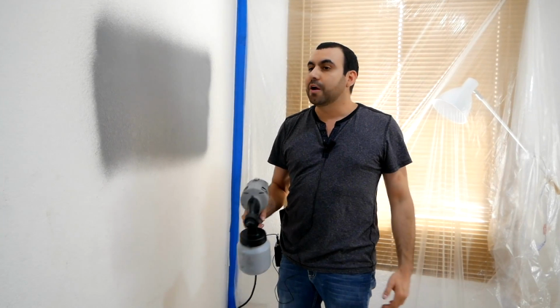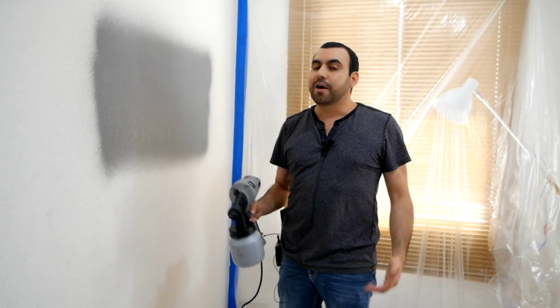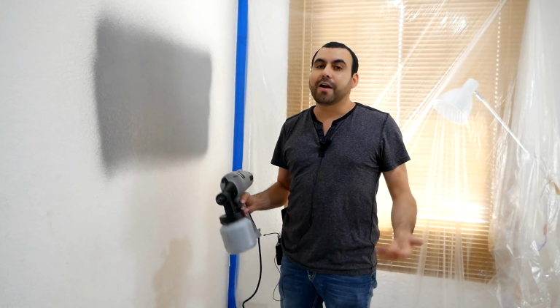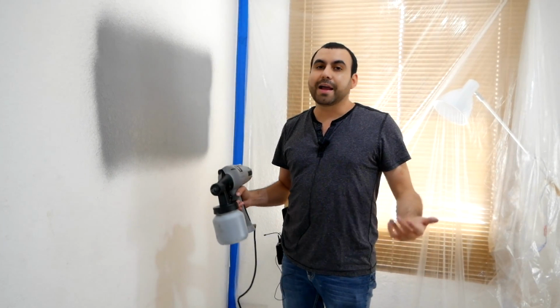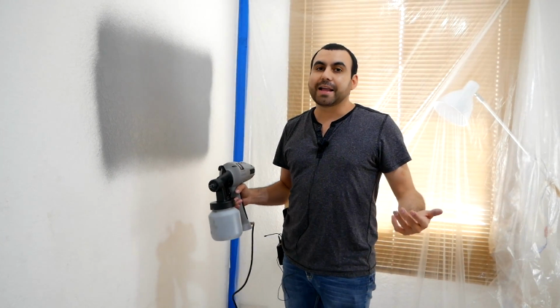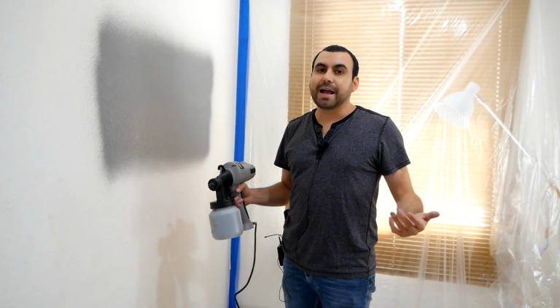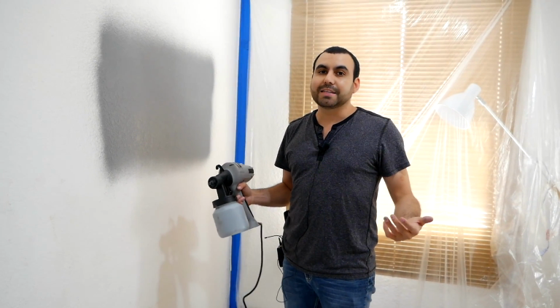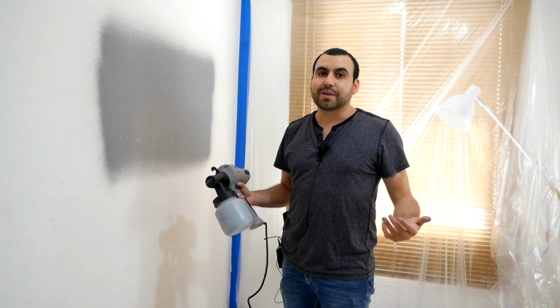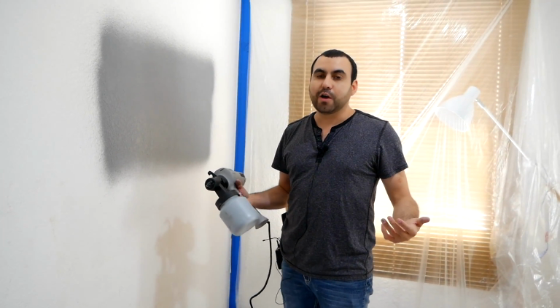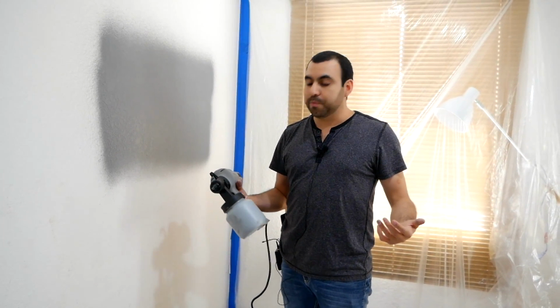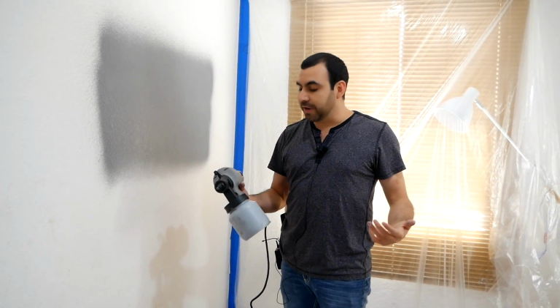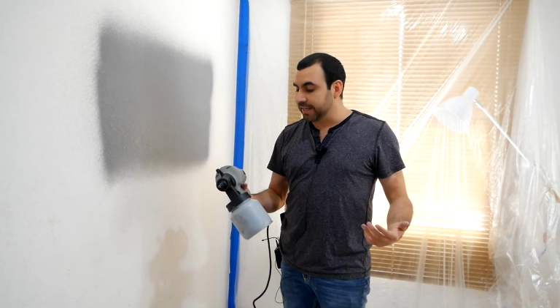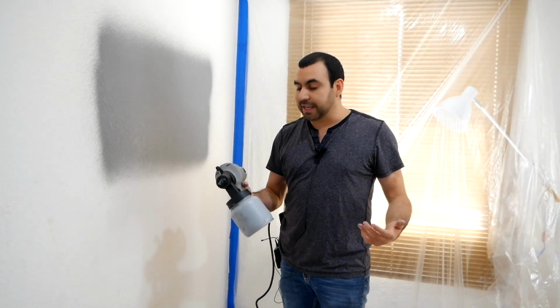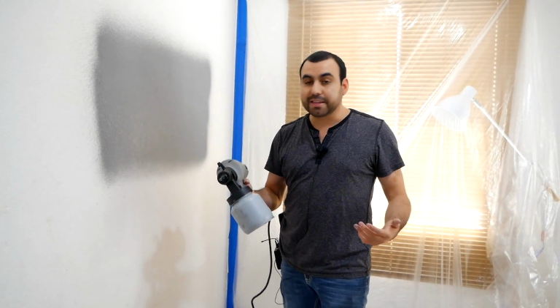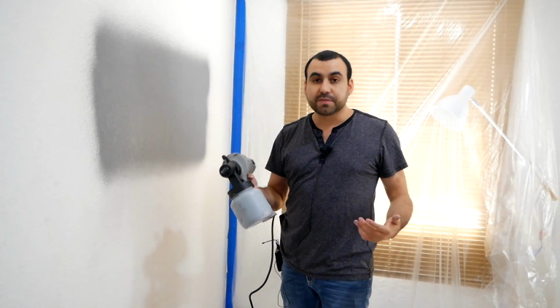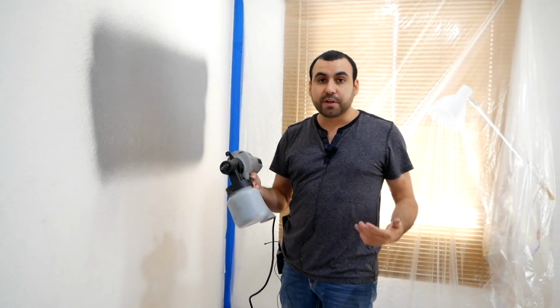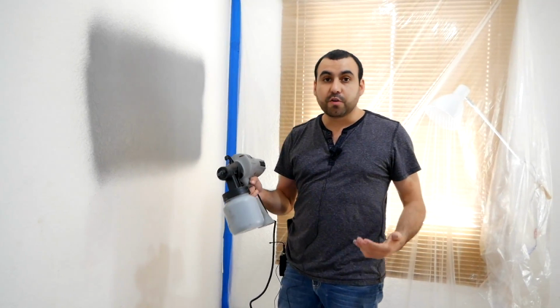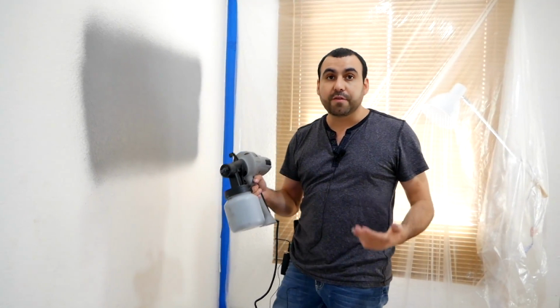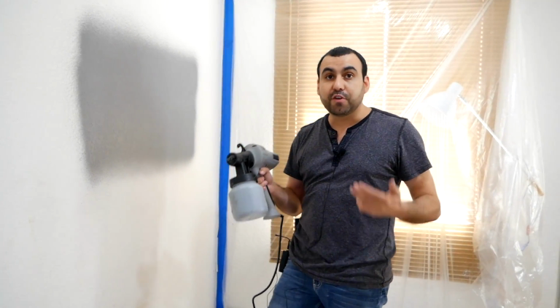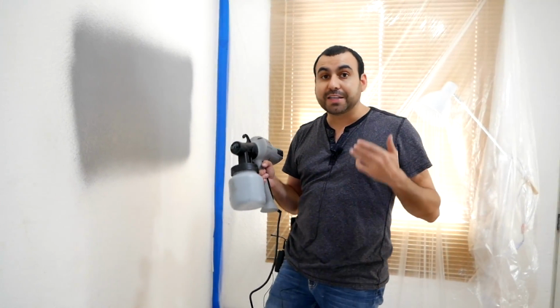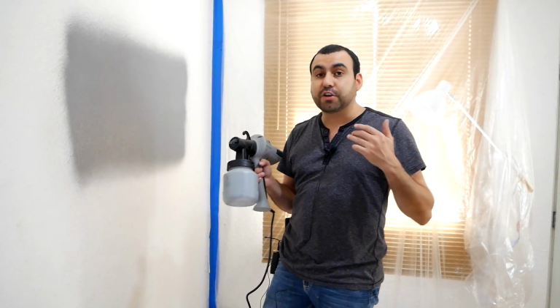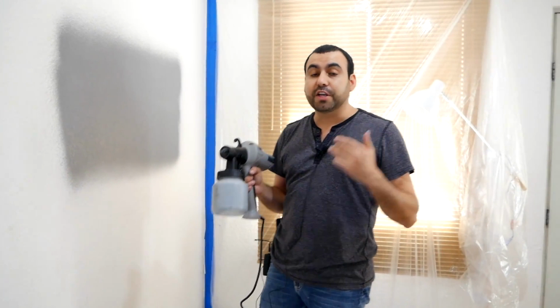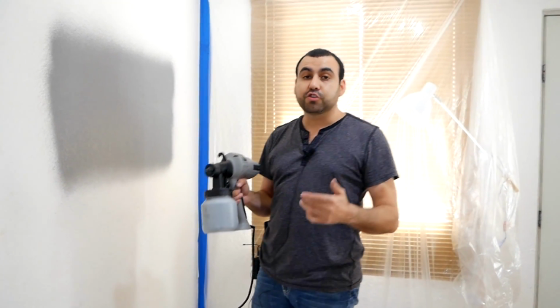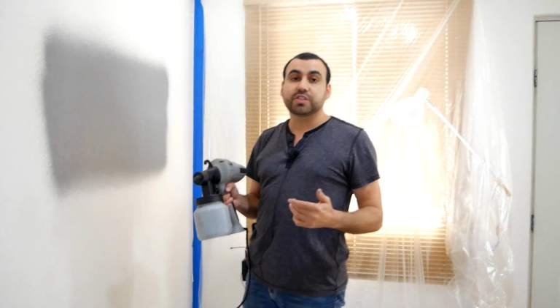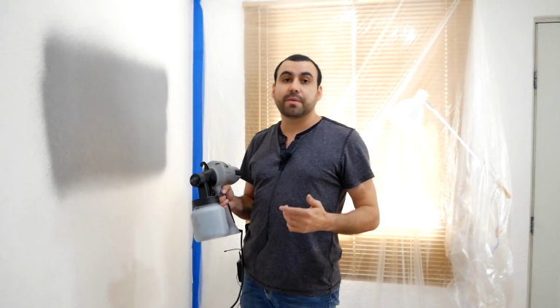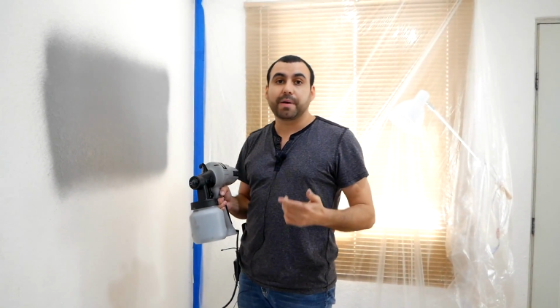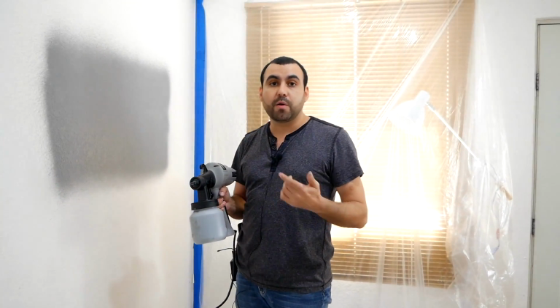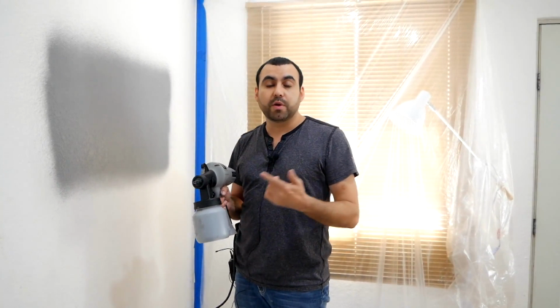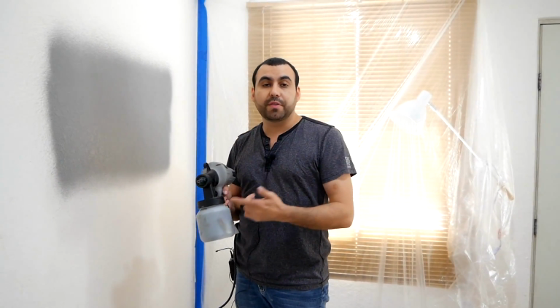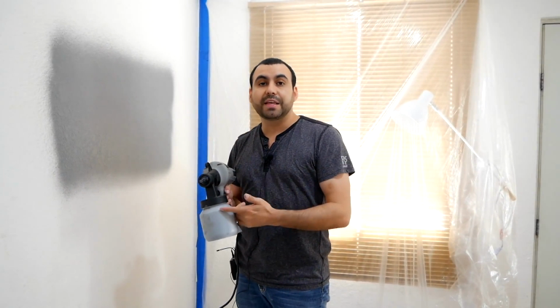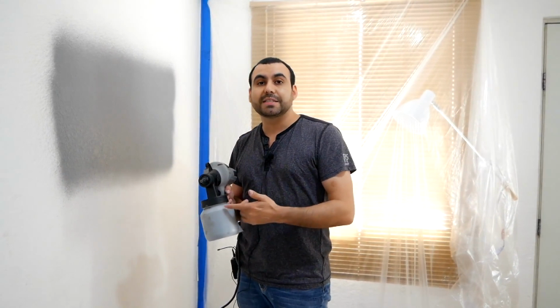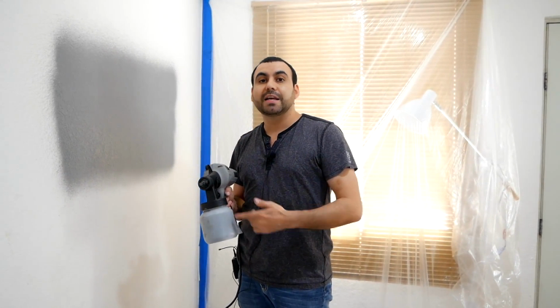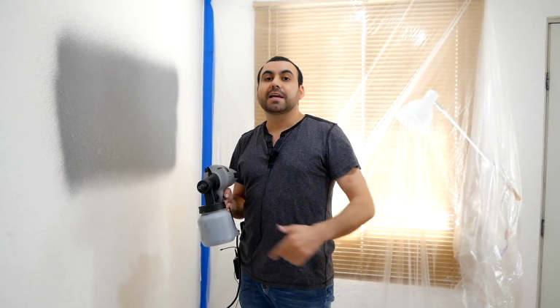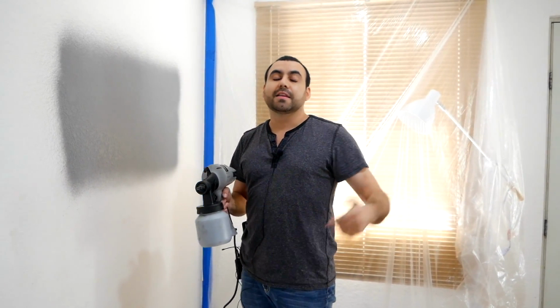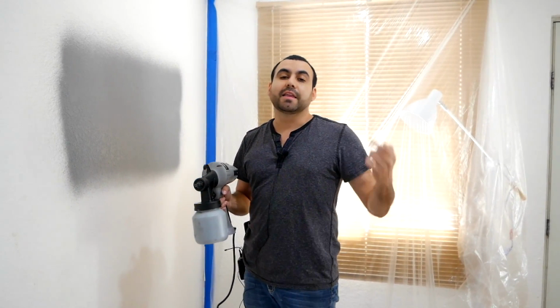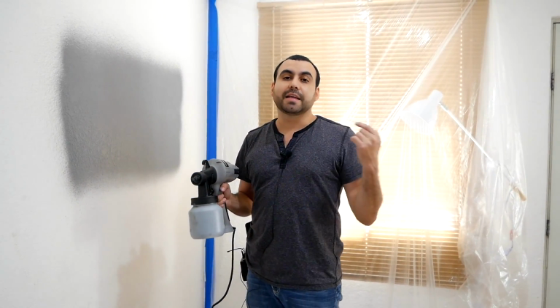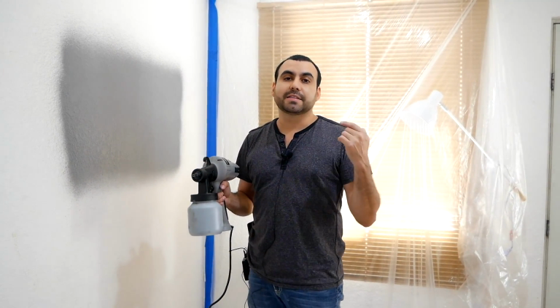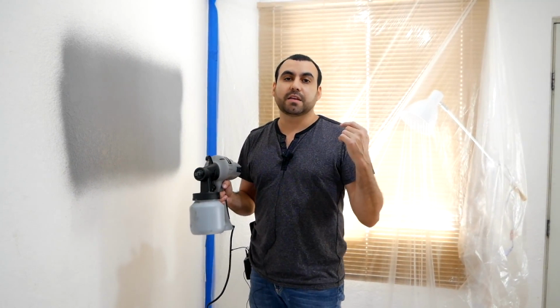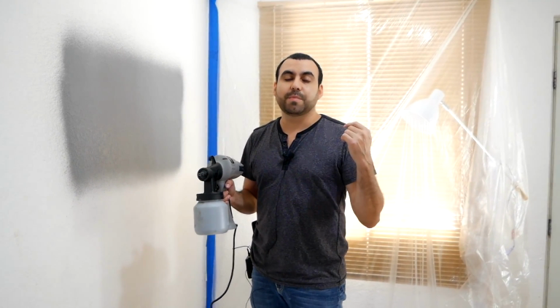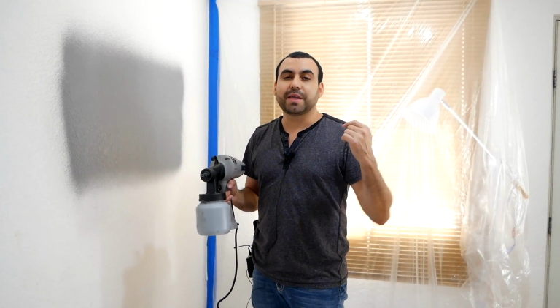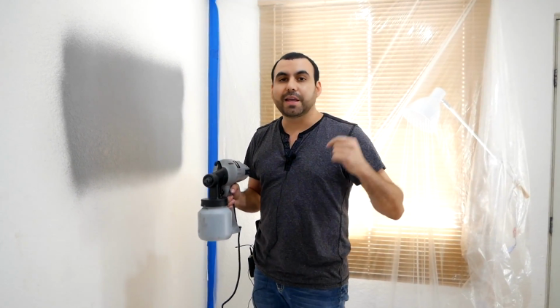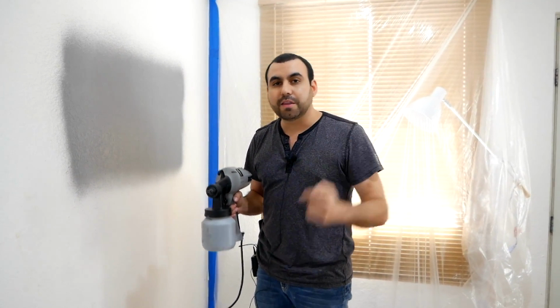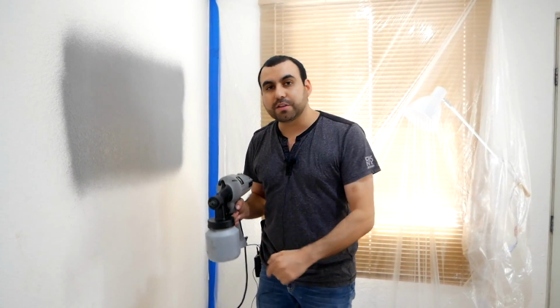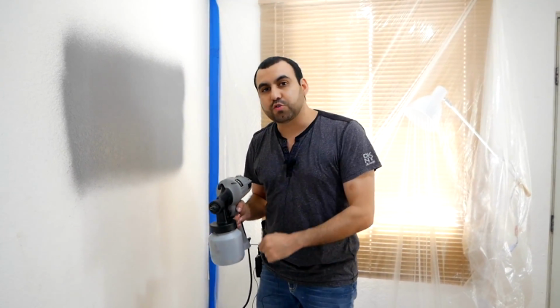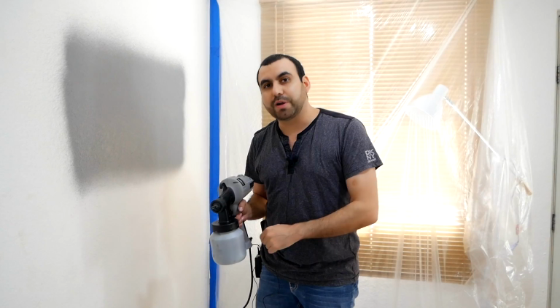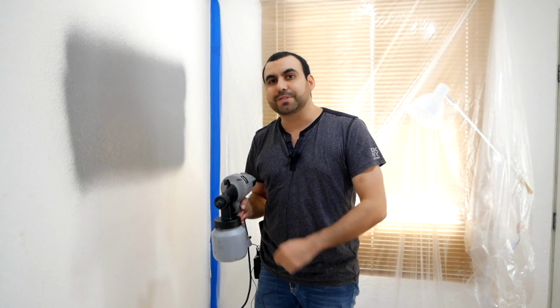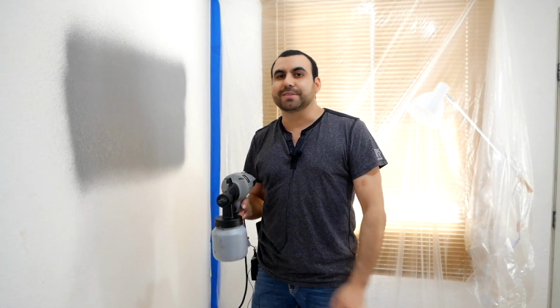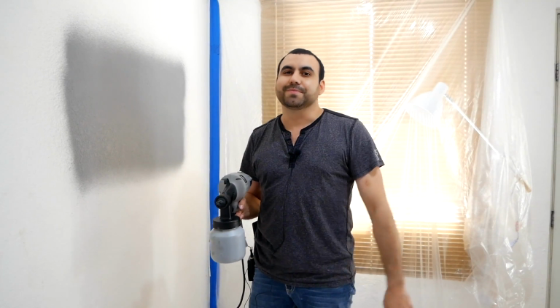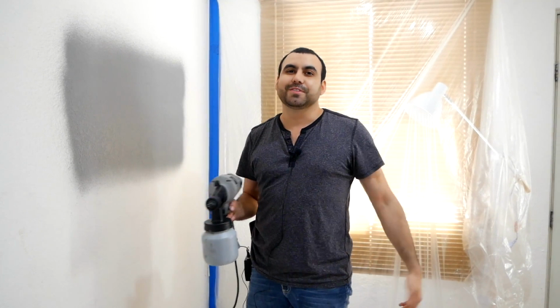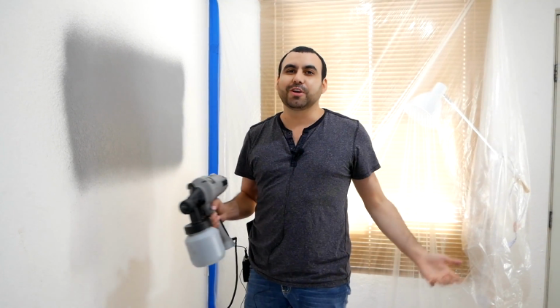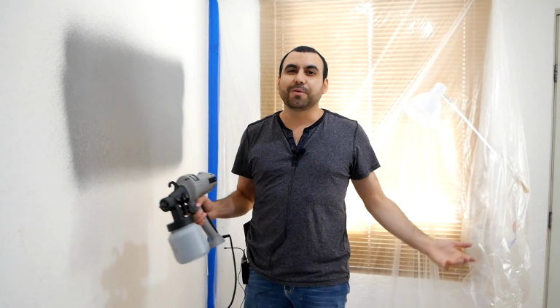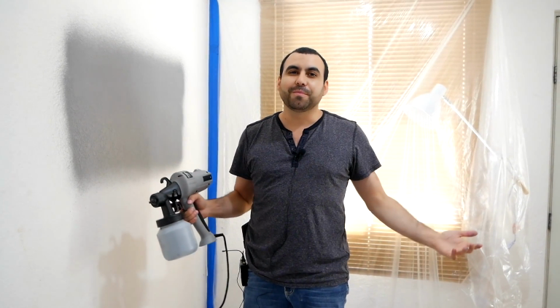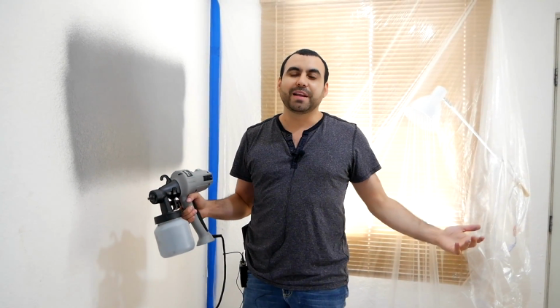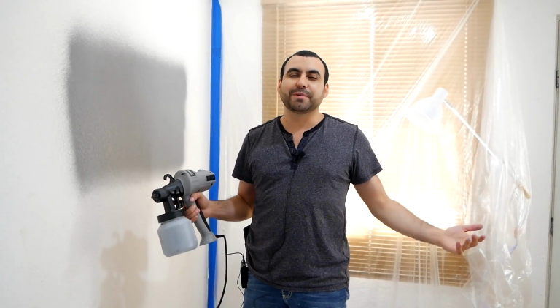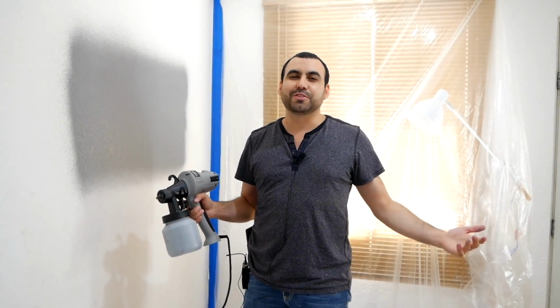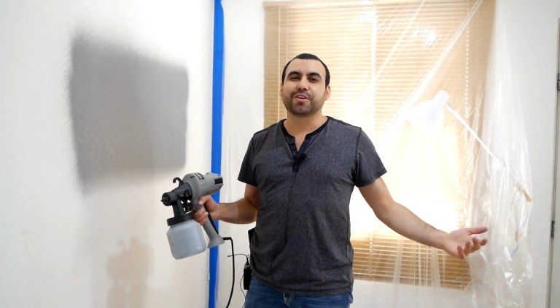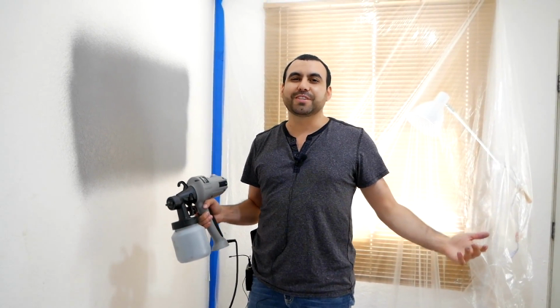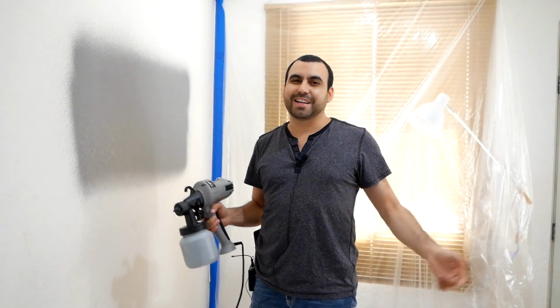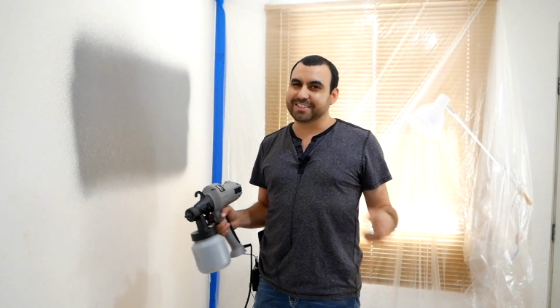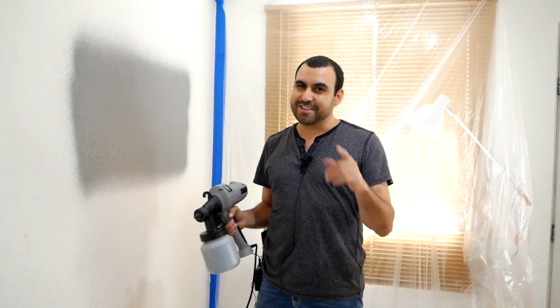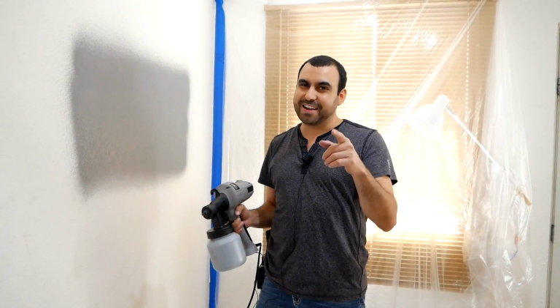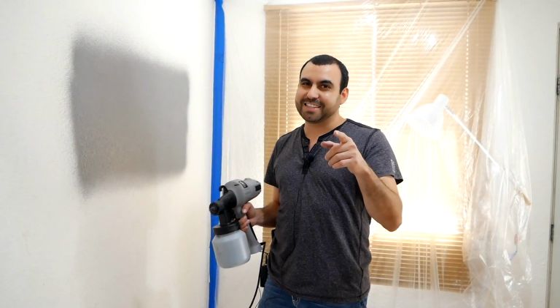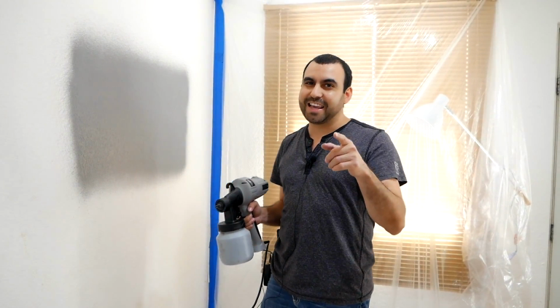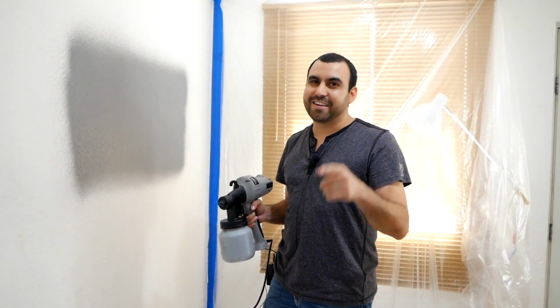Alright guys, I hope you liked this video. If you're interested in buying one of these, the link is going to be in the description. My name is George and I'll see you guys later.